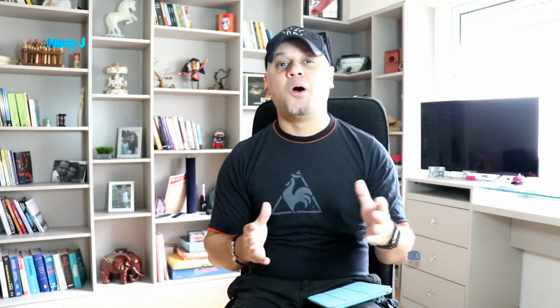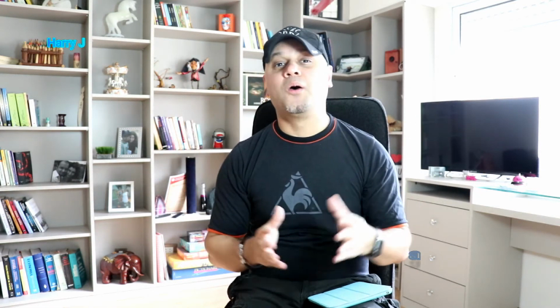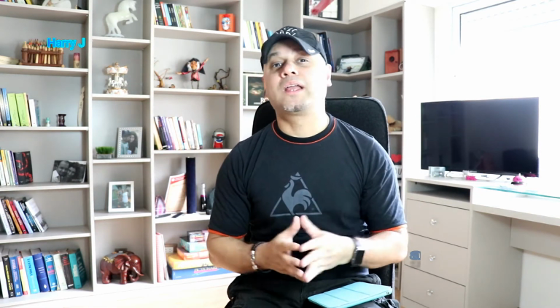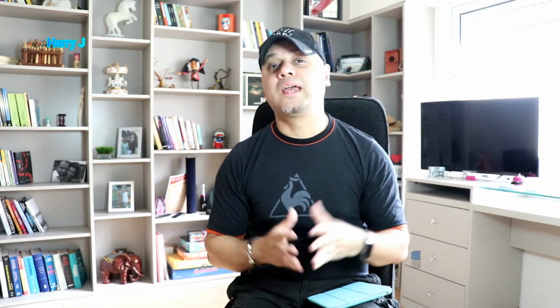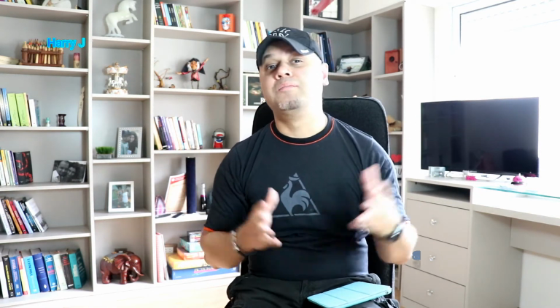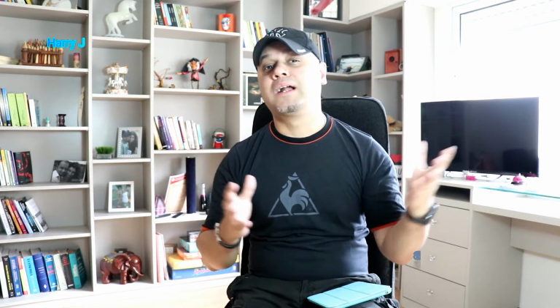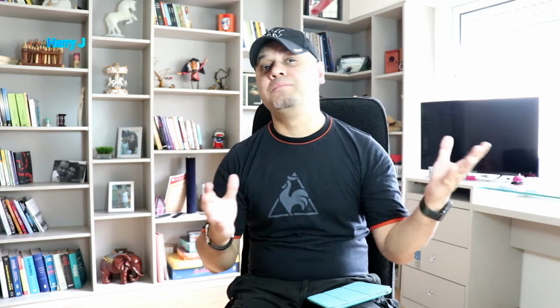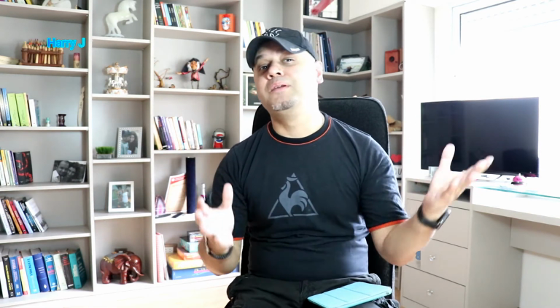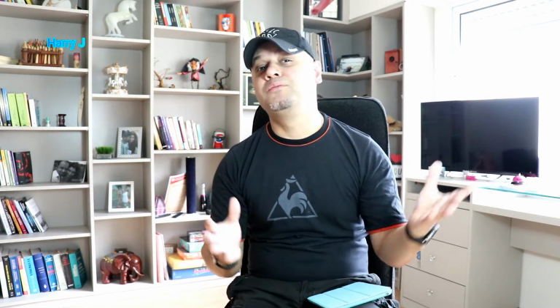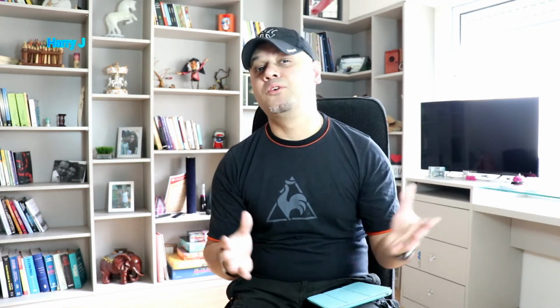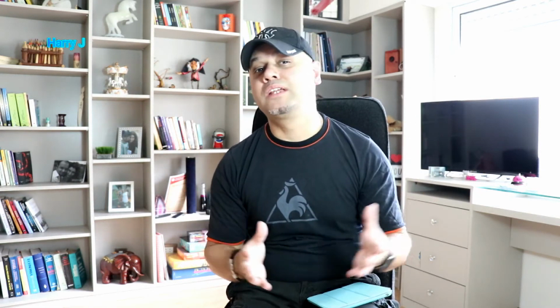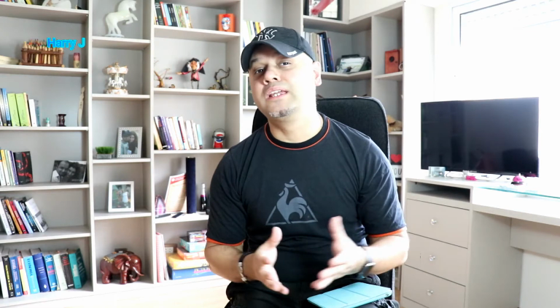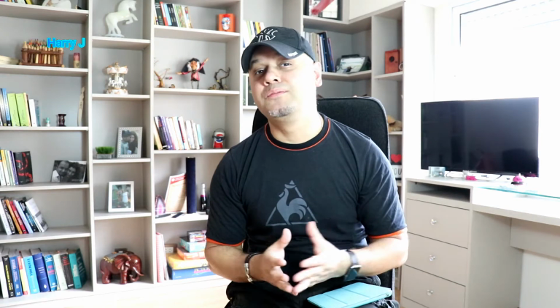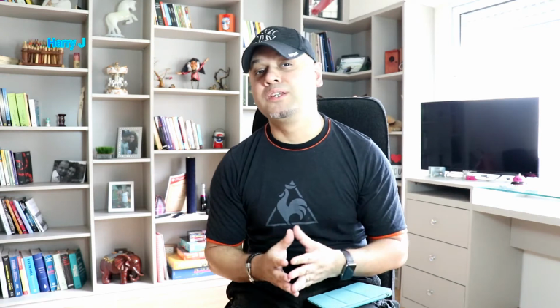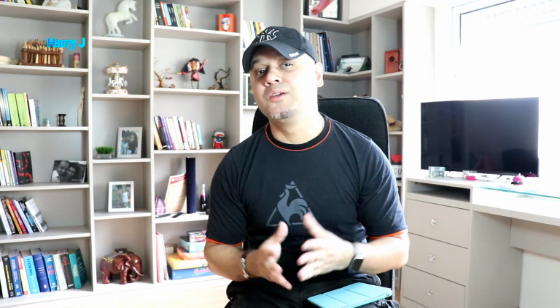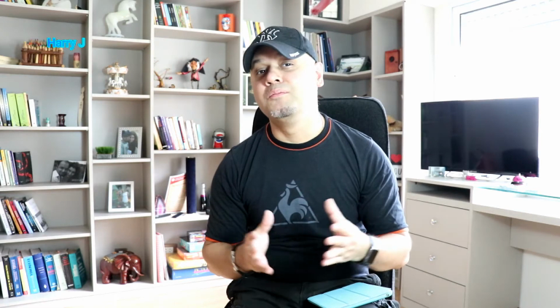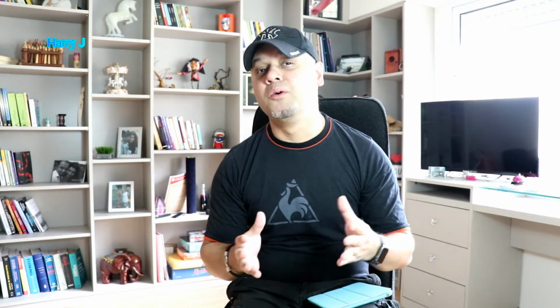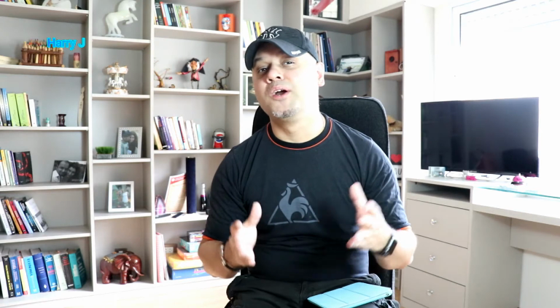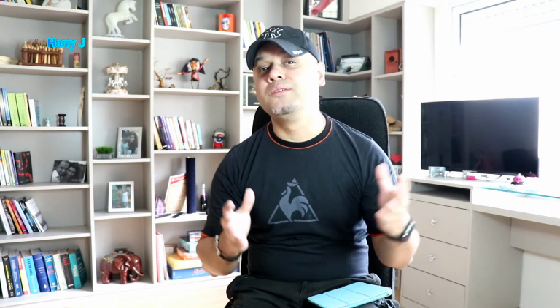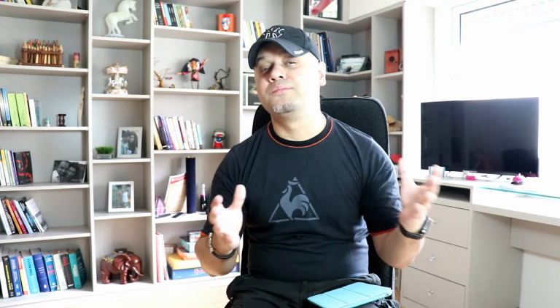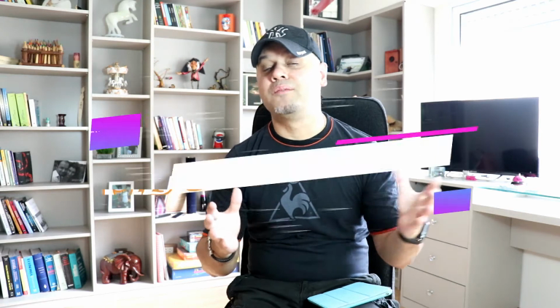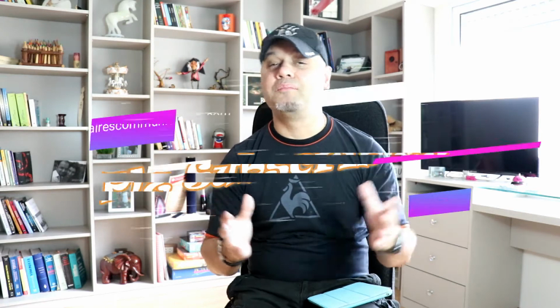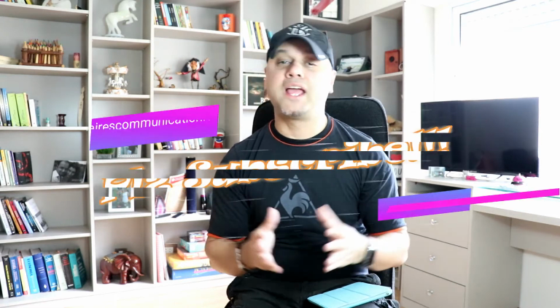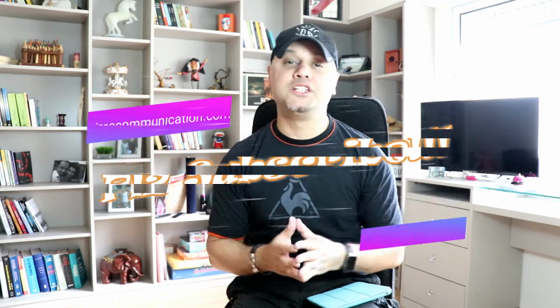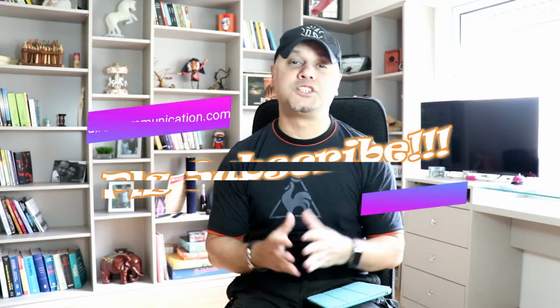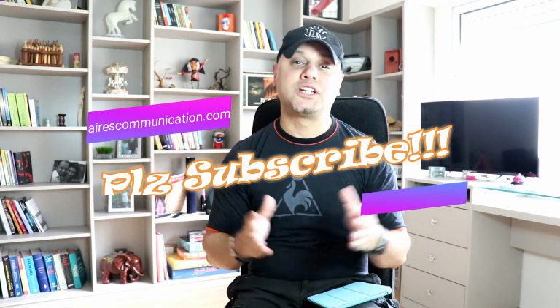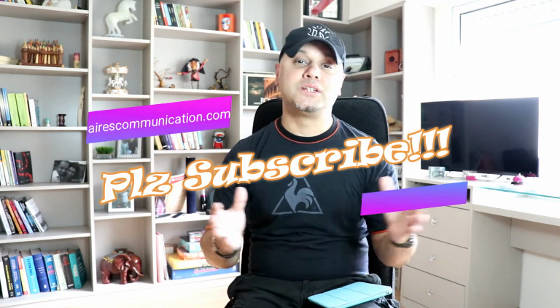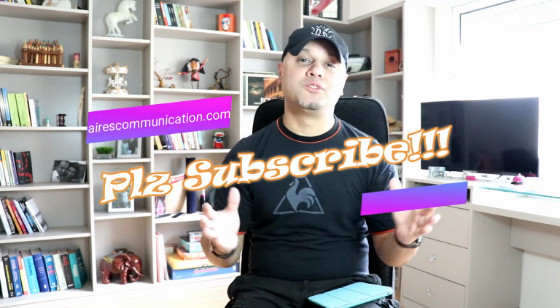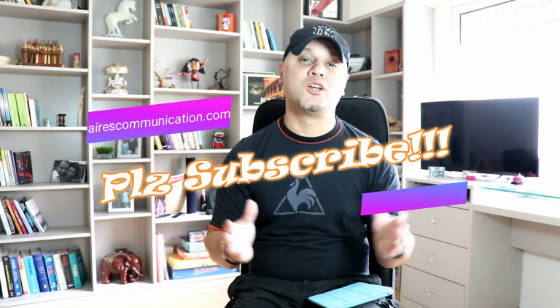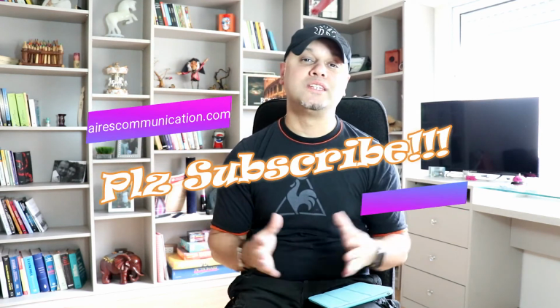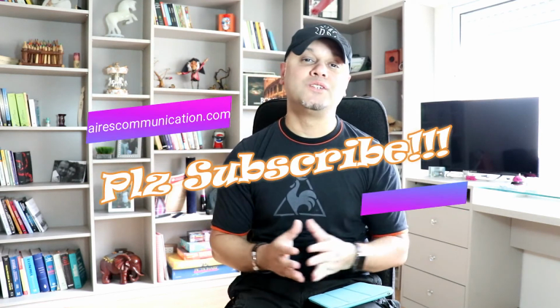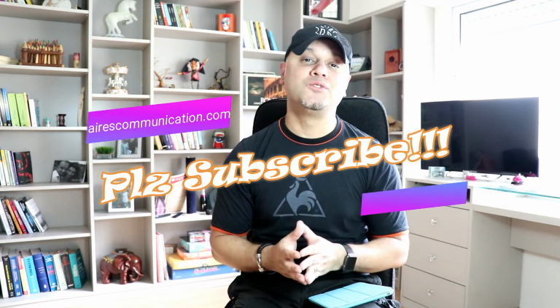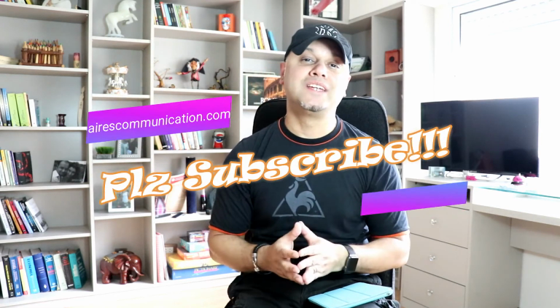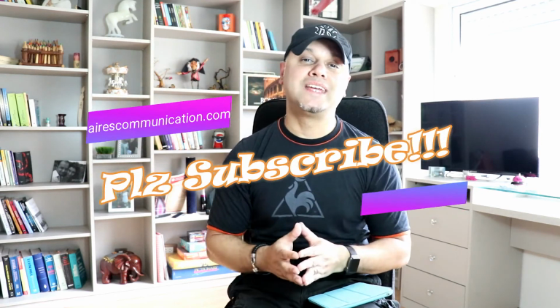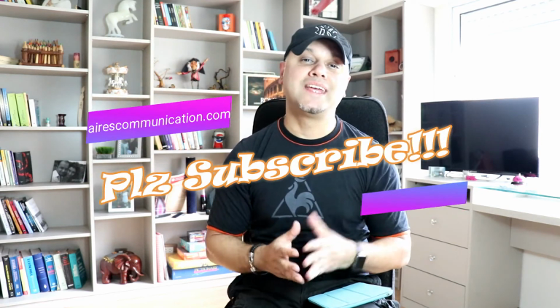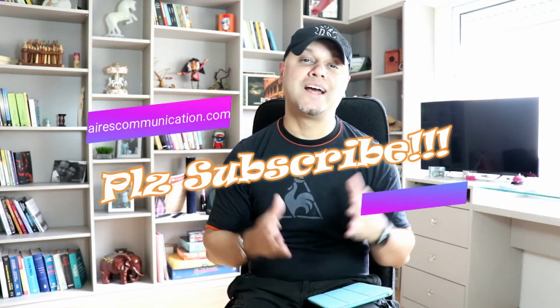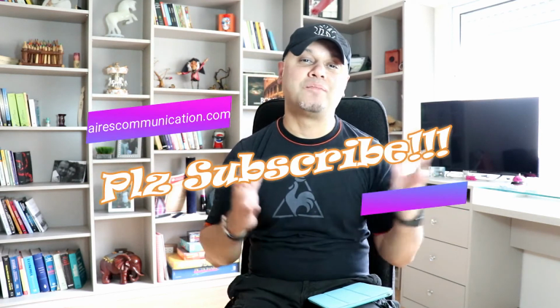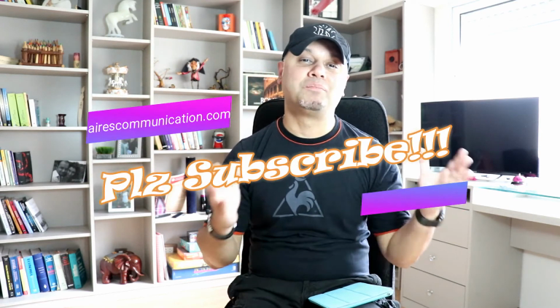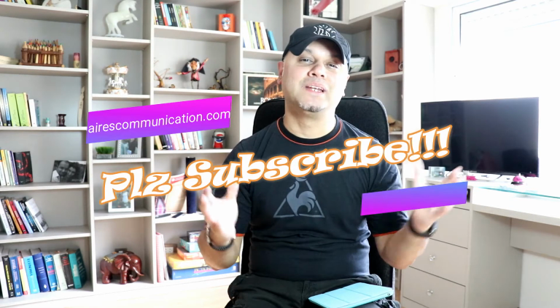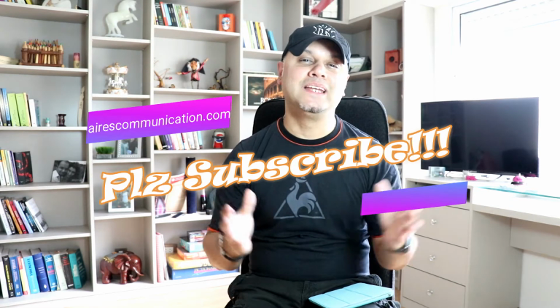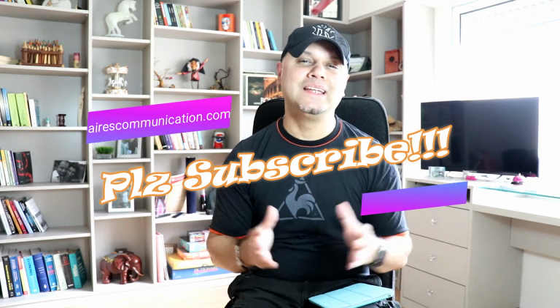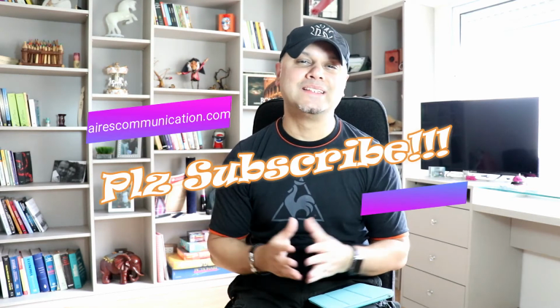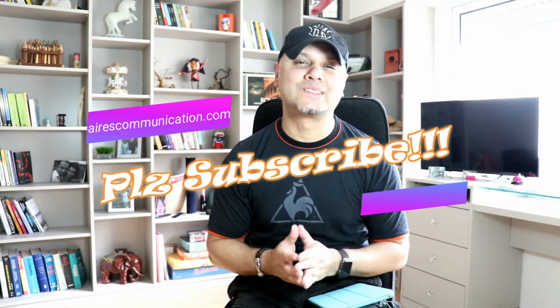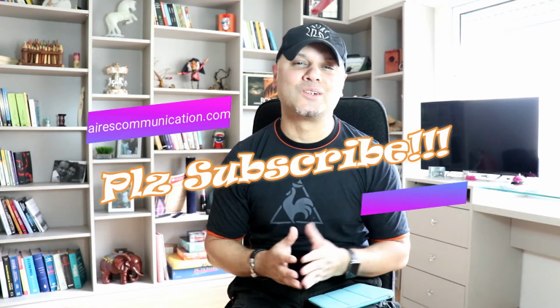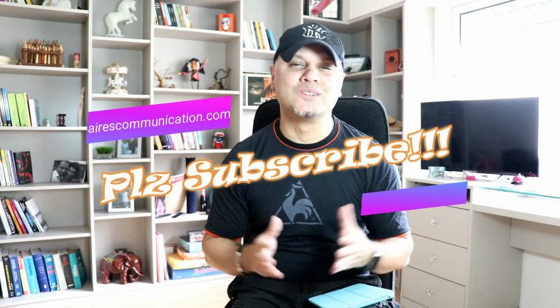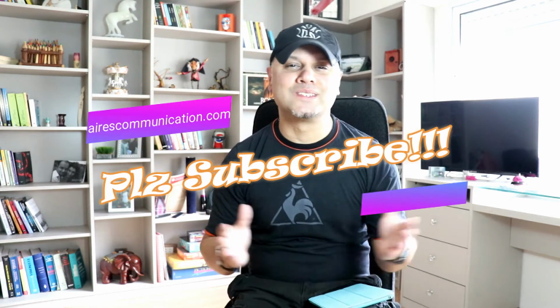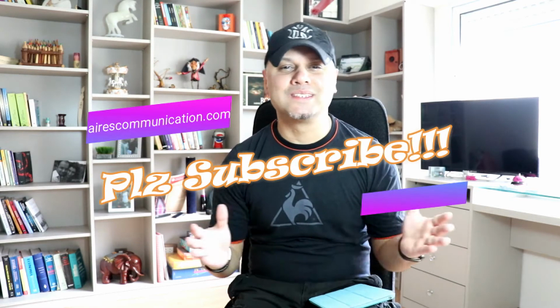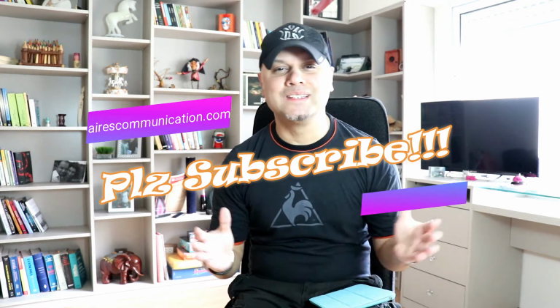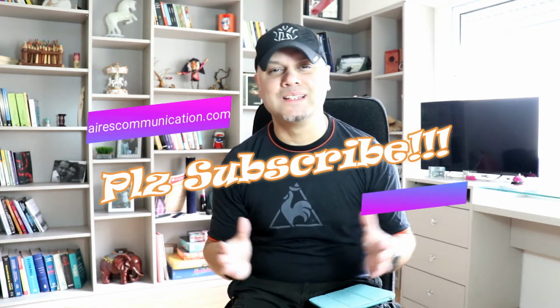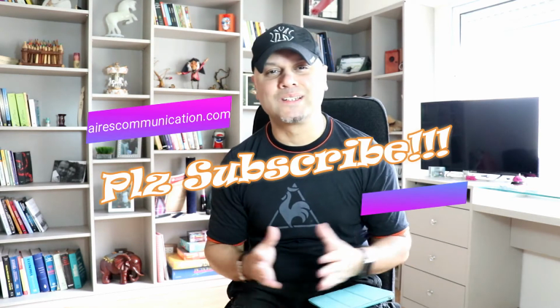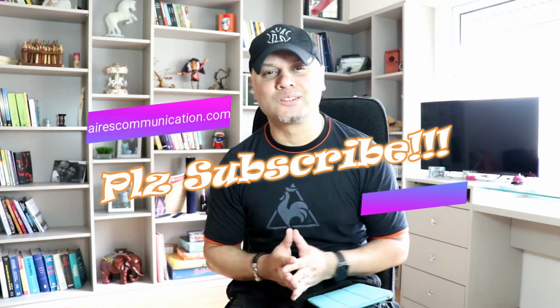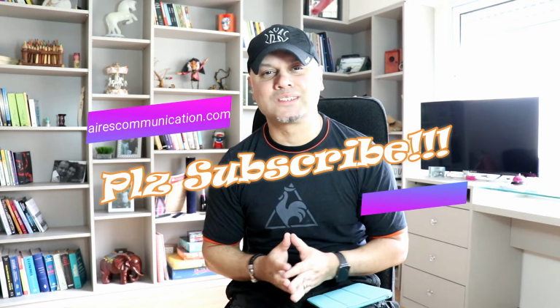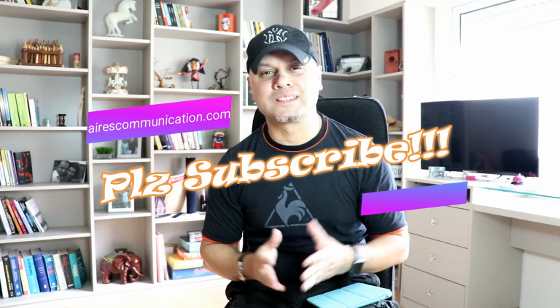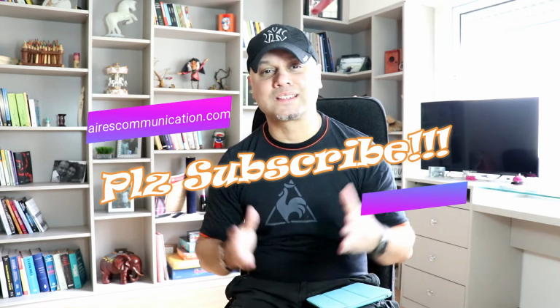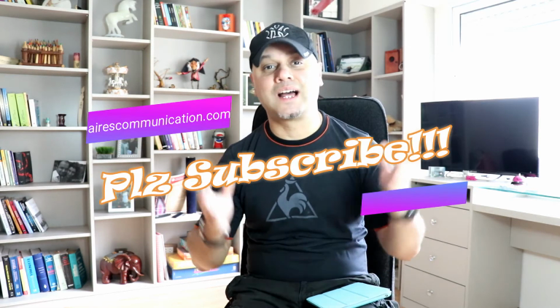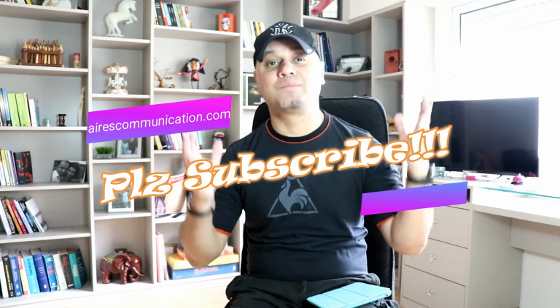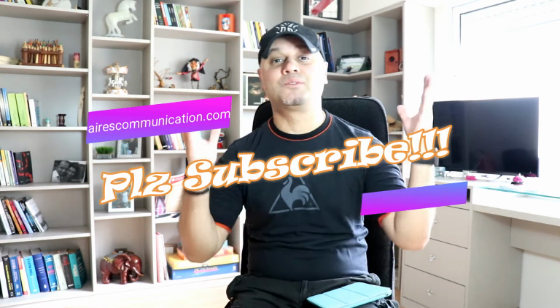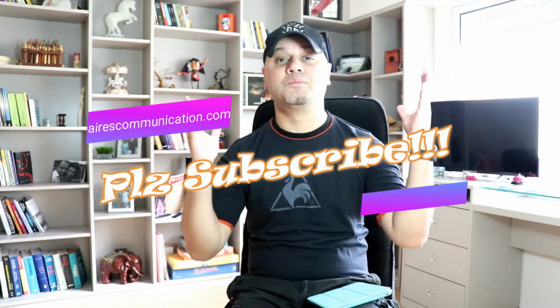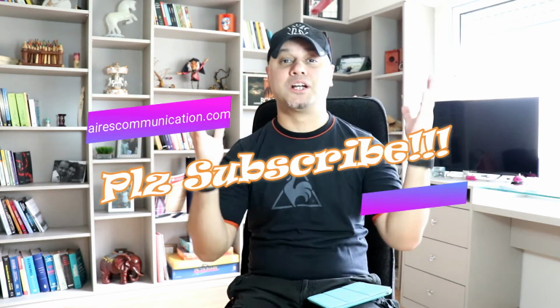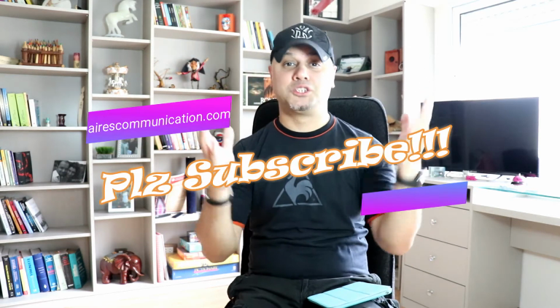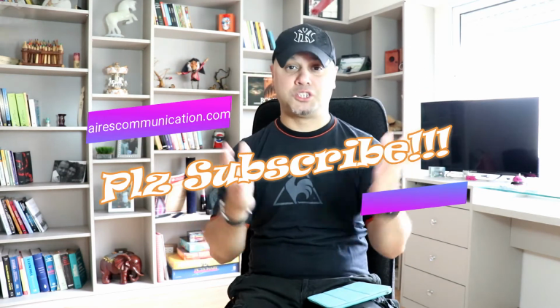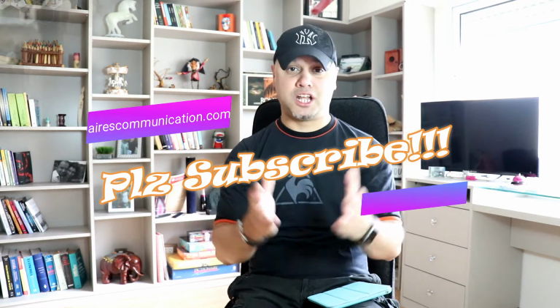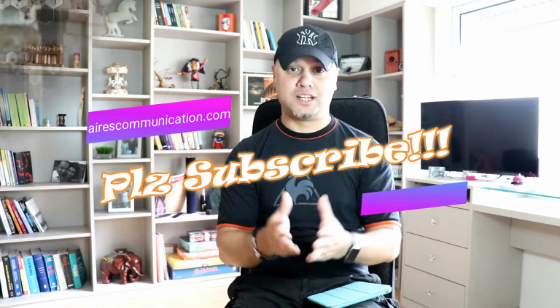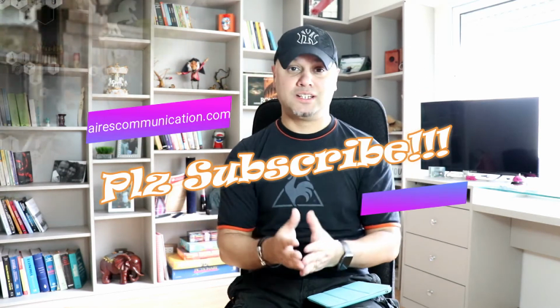But before giving you more information, if you are new here, please consider subscribing to my channel.